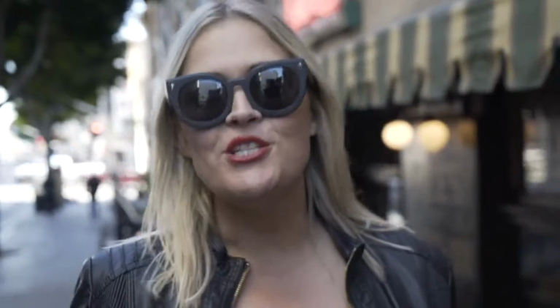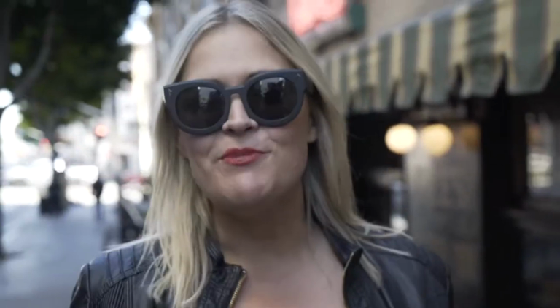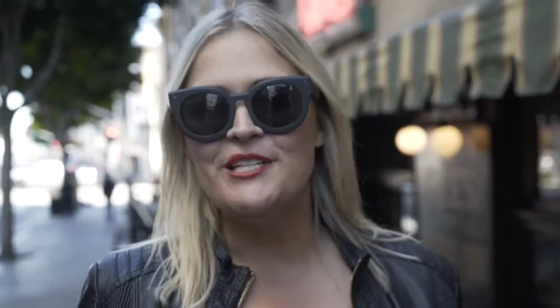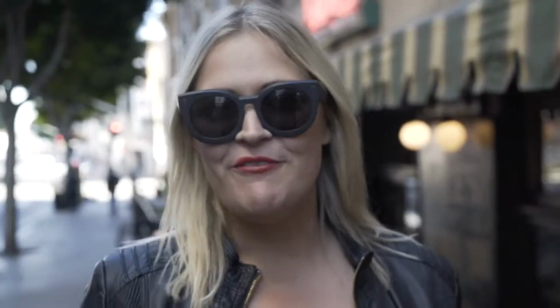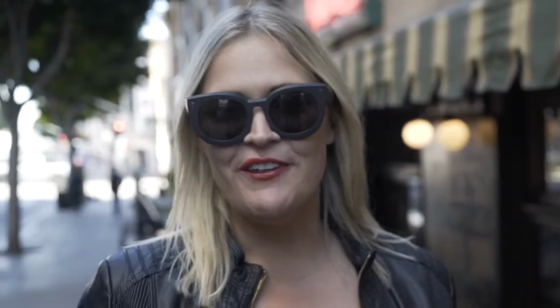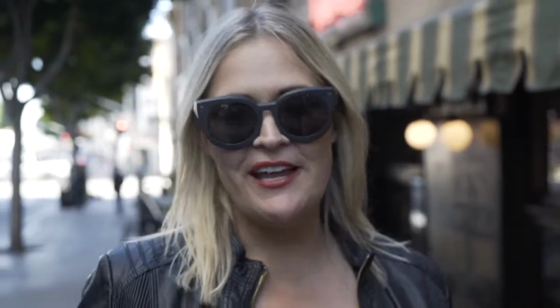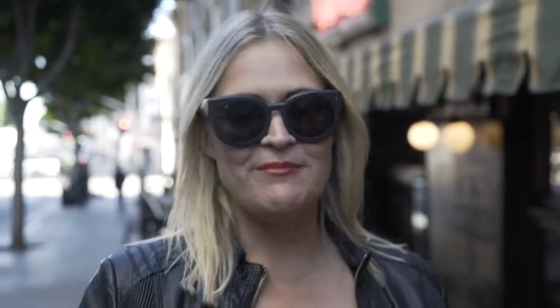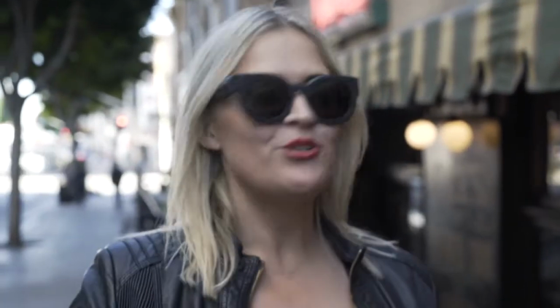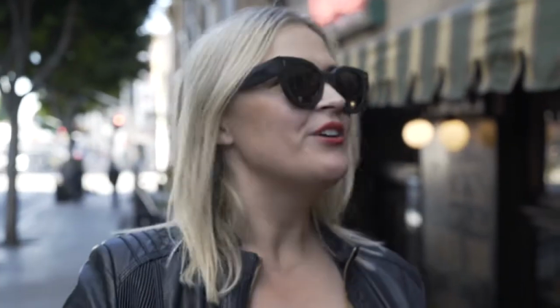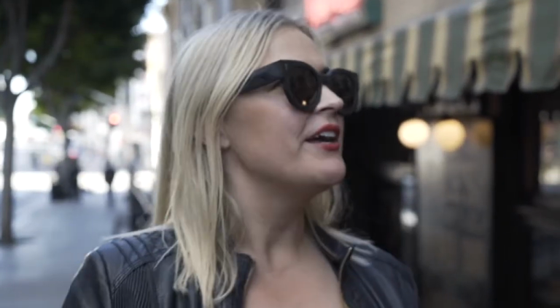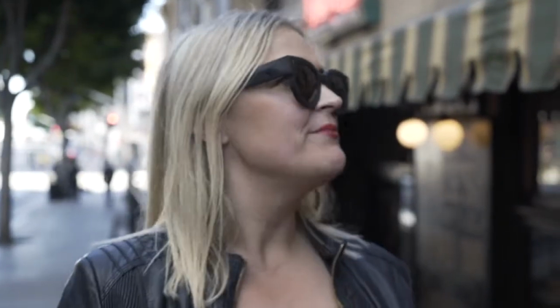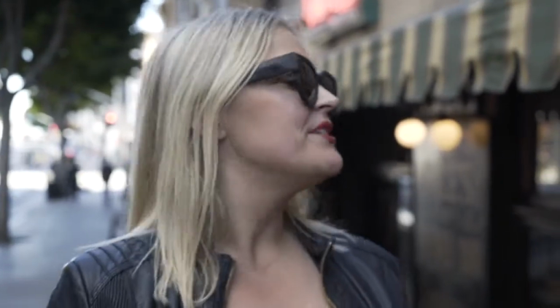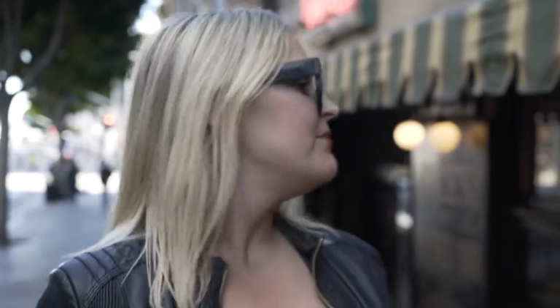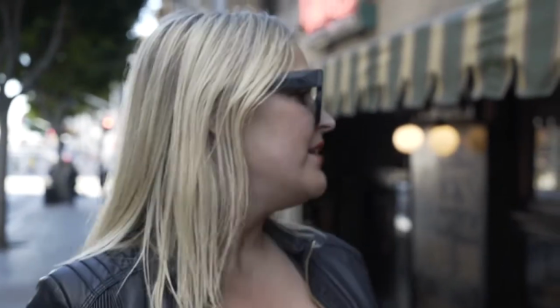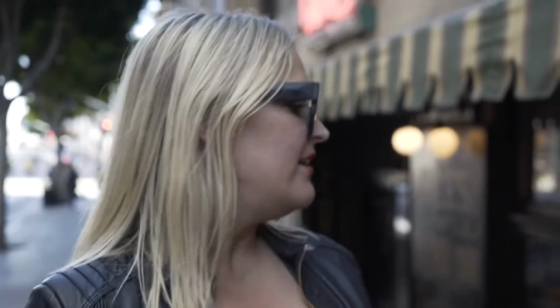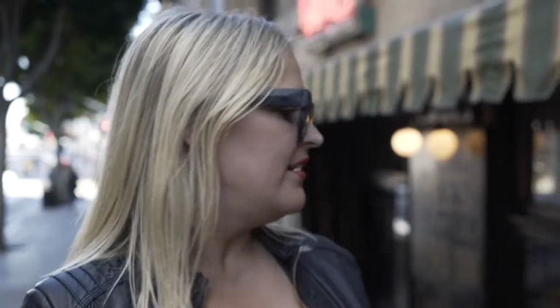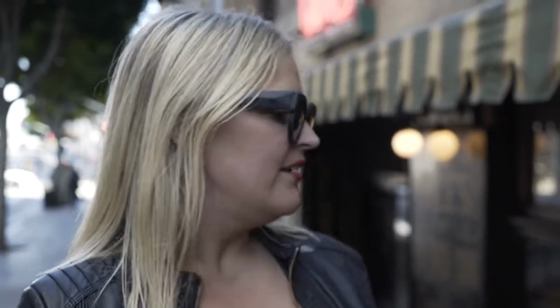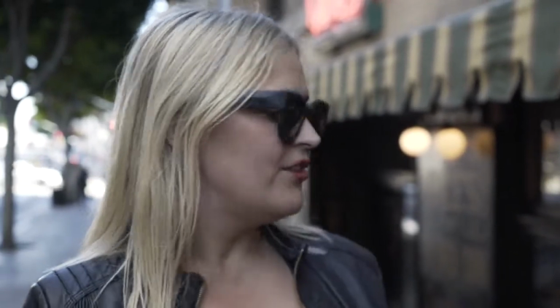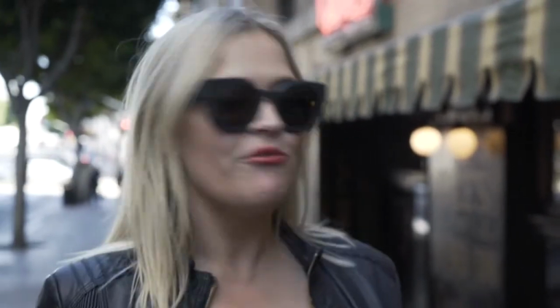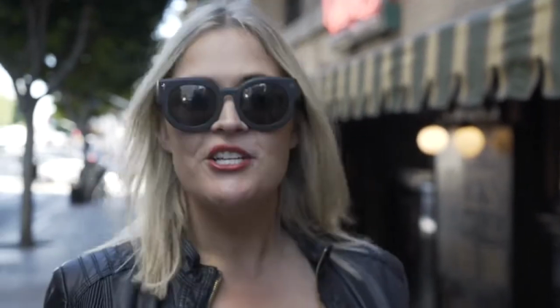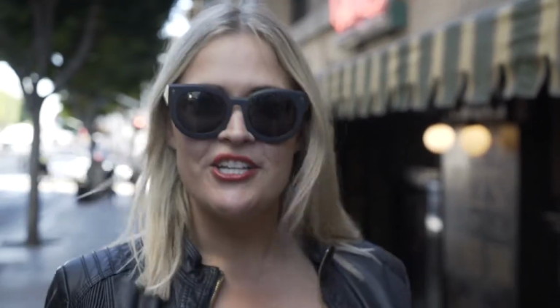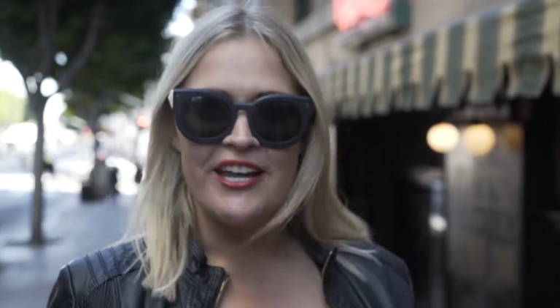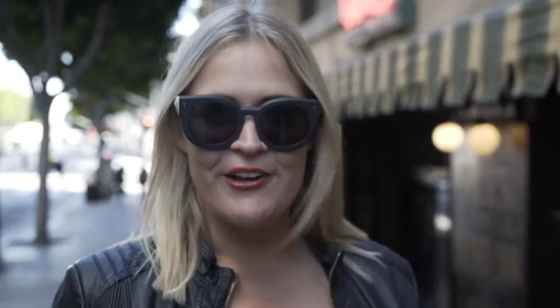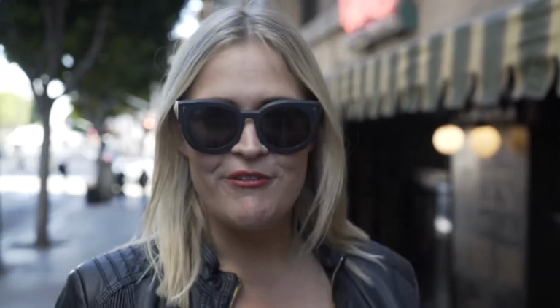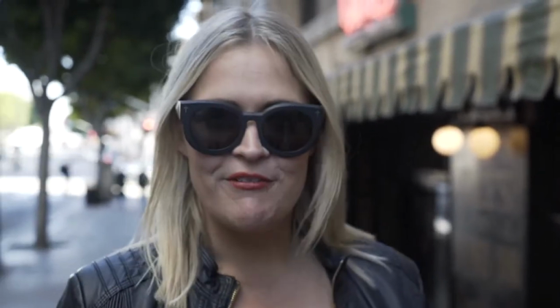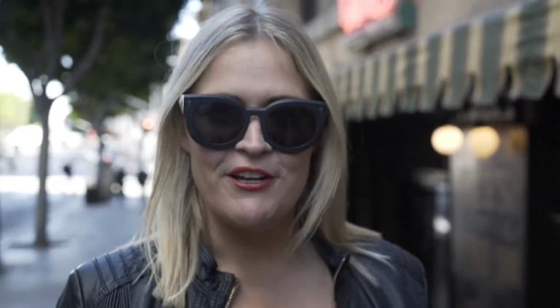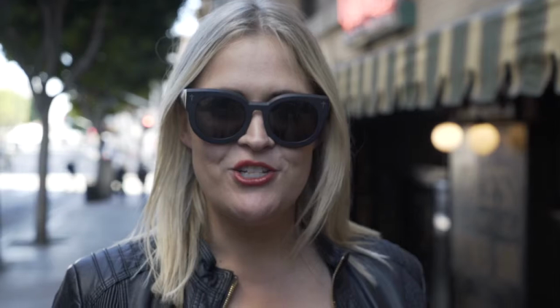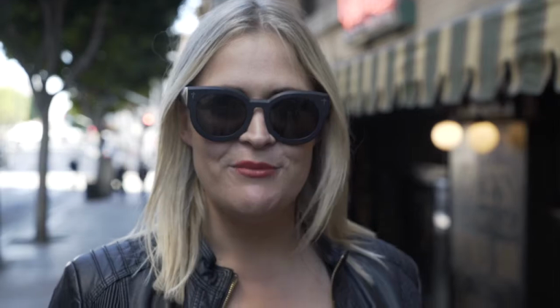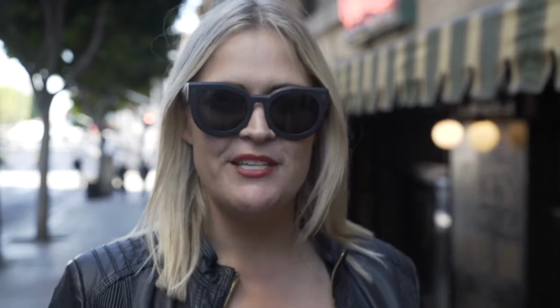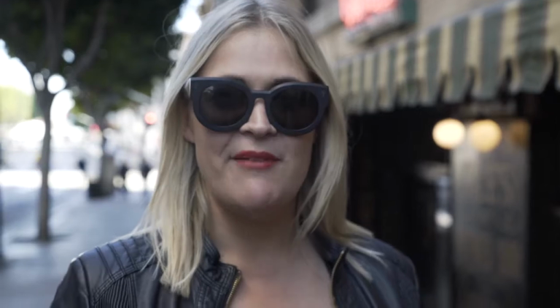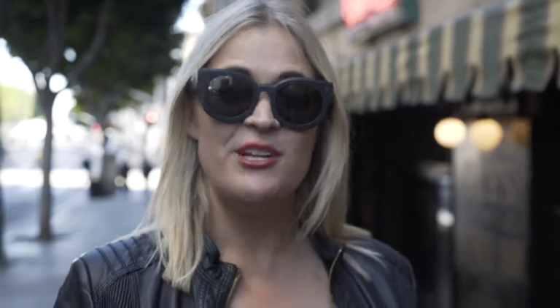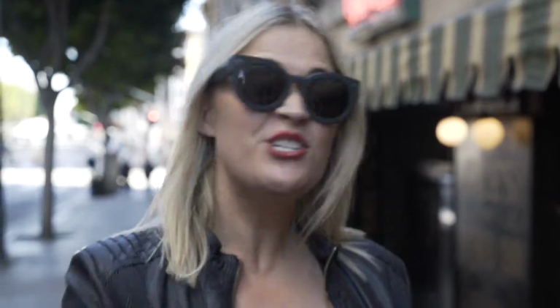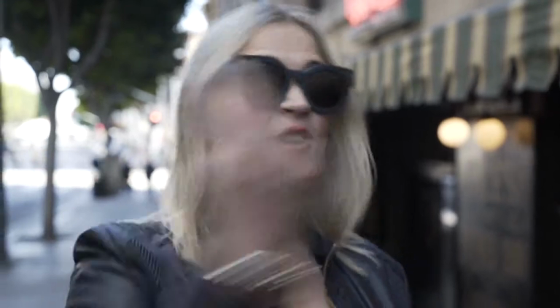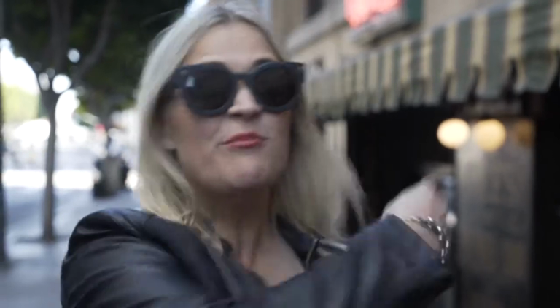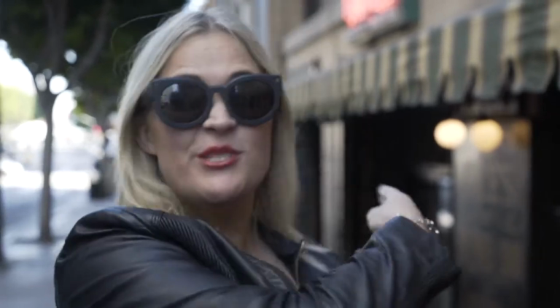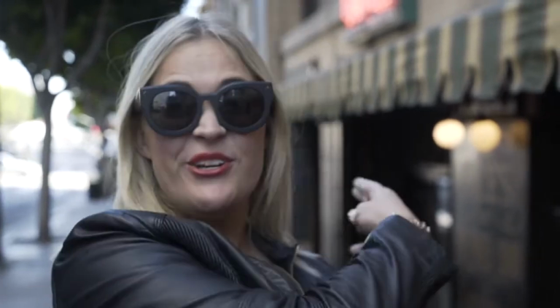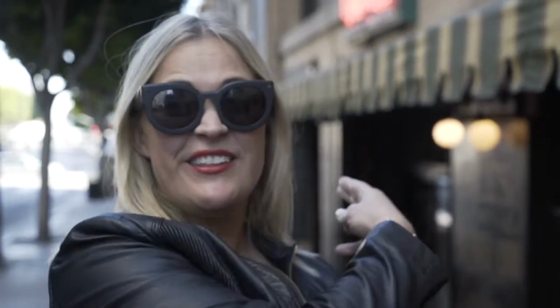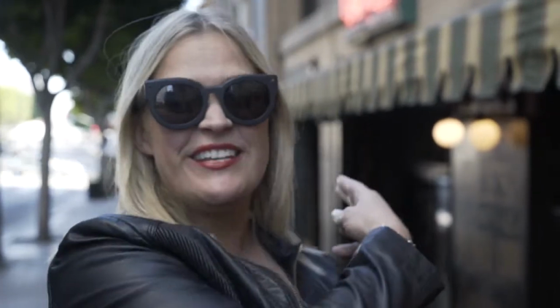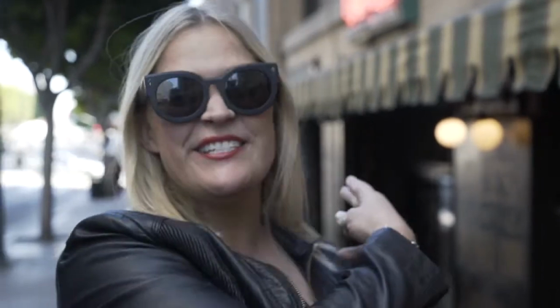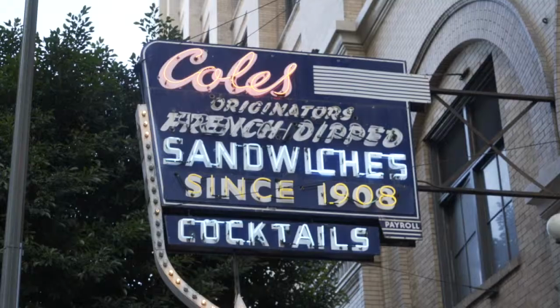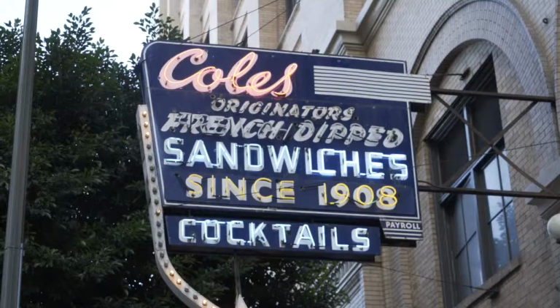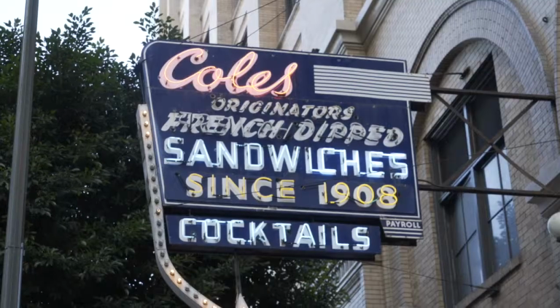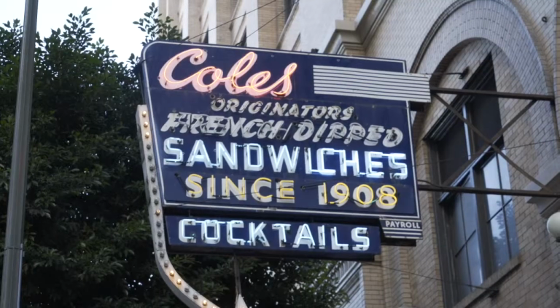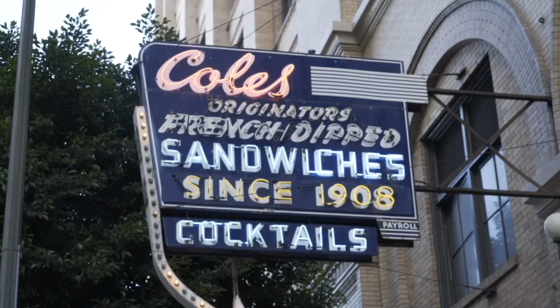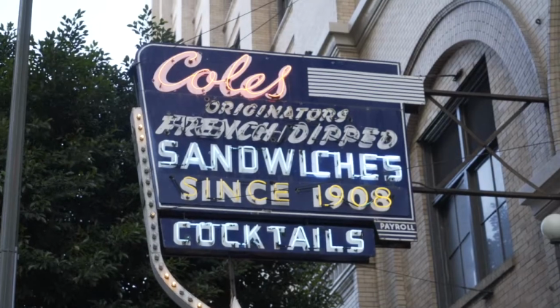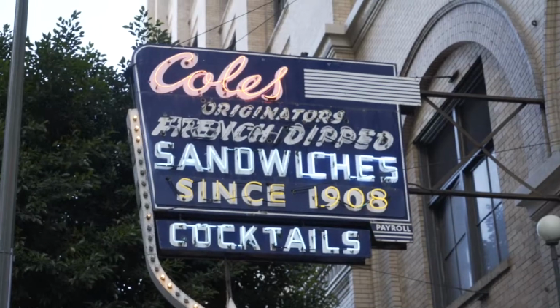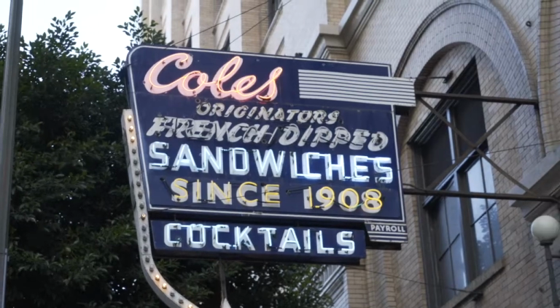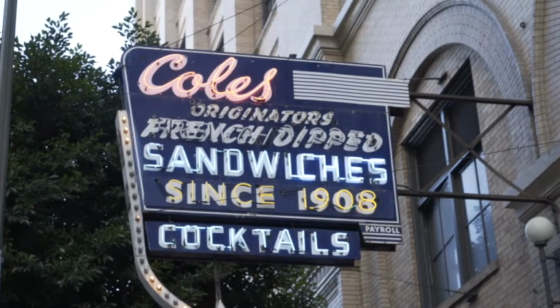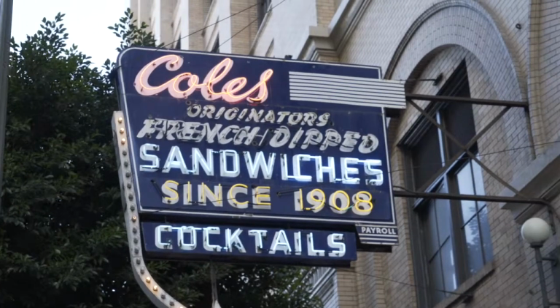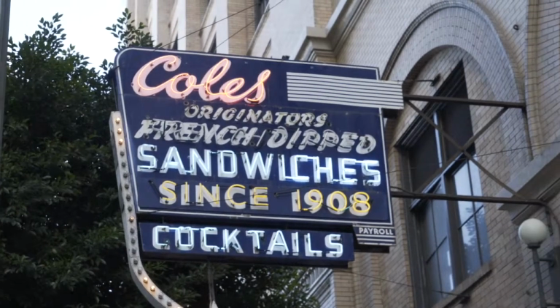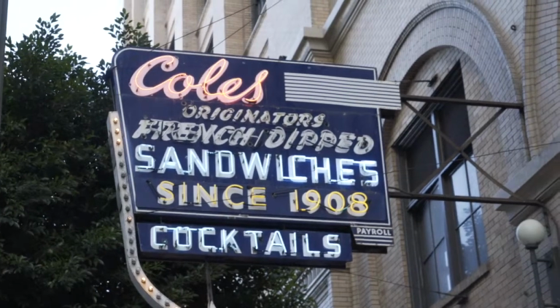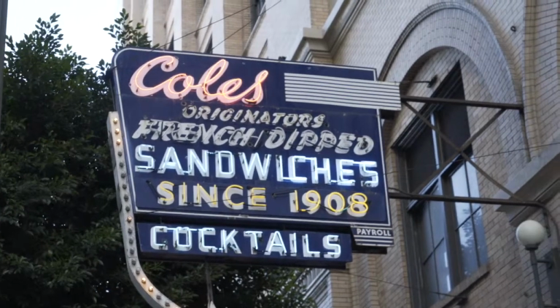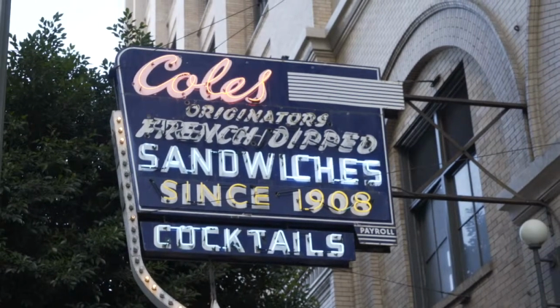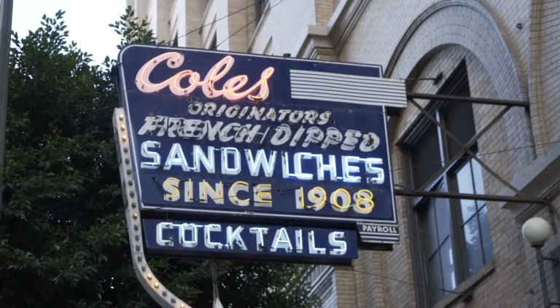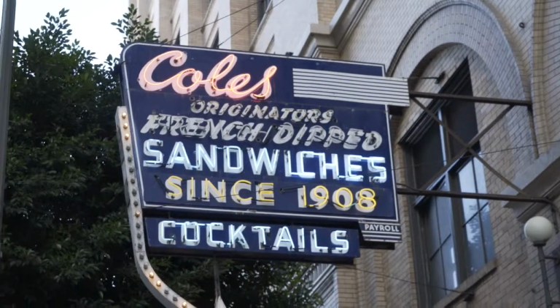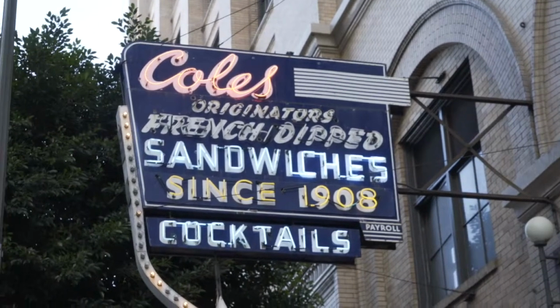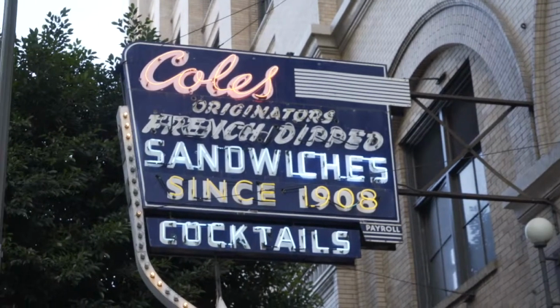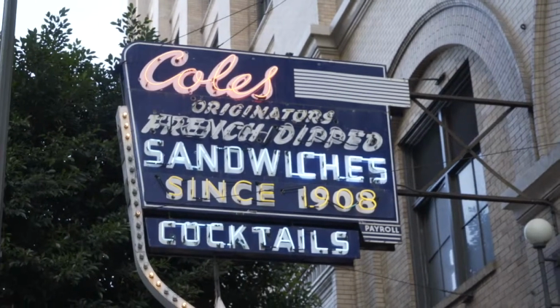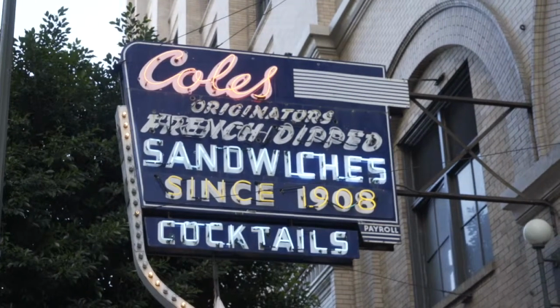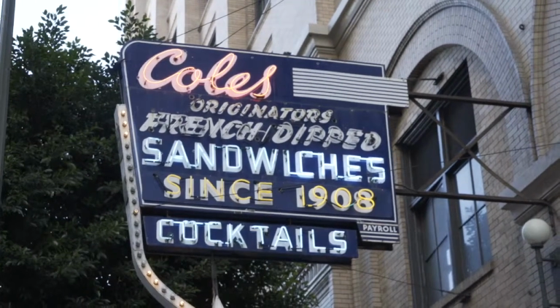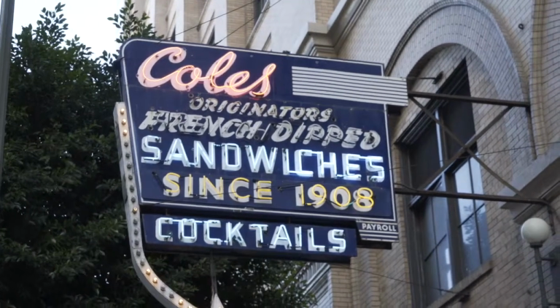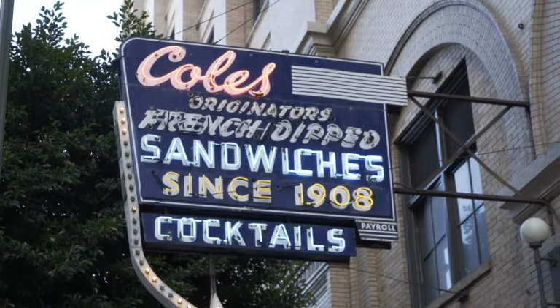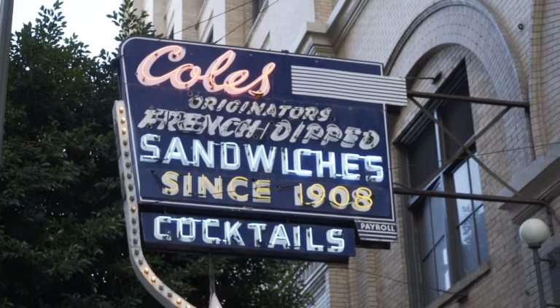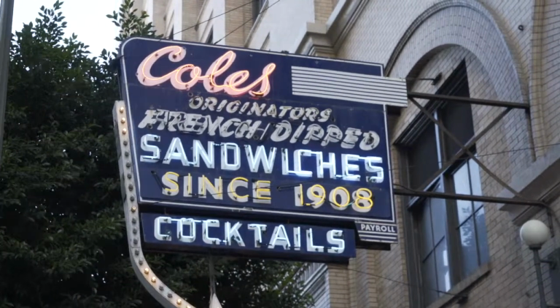We've just been to Philly, who also claim to be the originator of the French dip sandwich. But so do these guys. Who really cares, as long as it's good.